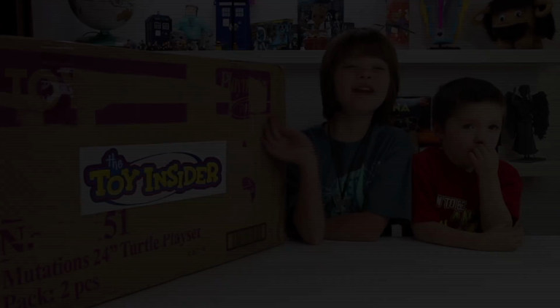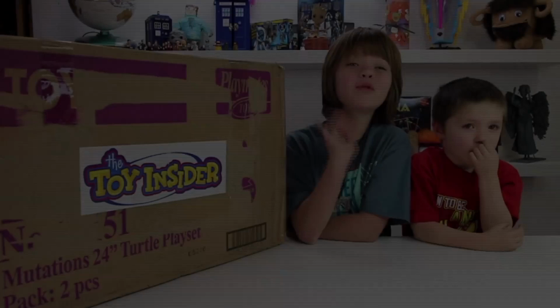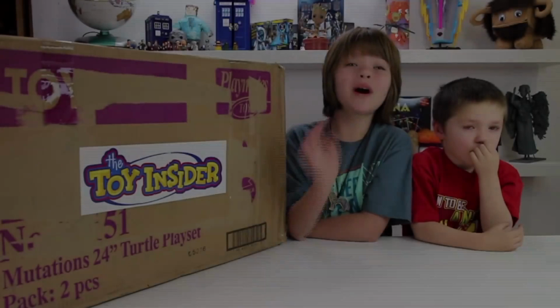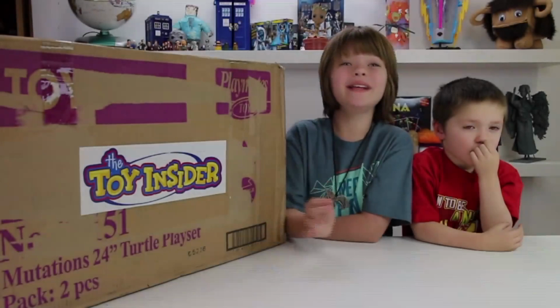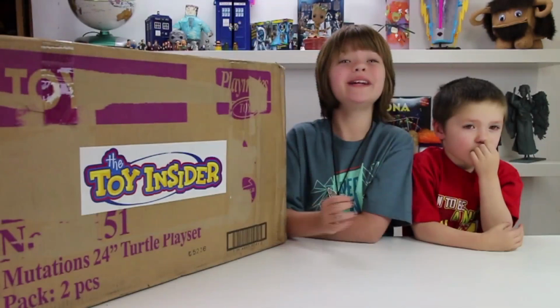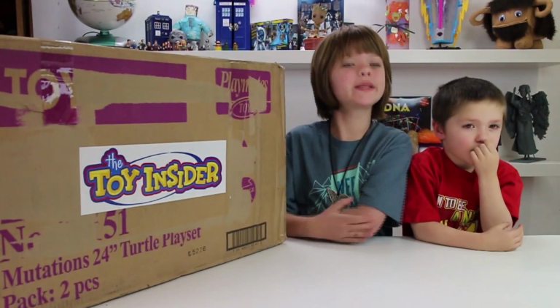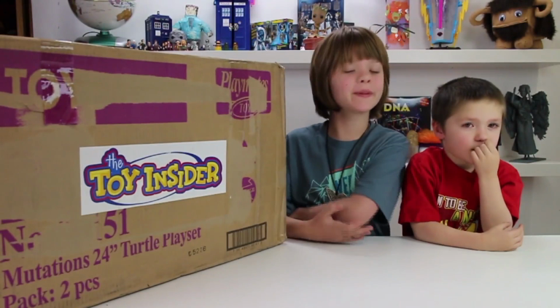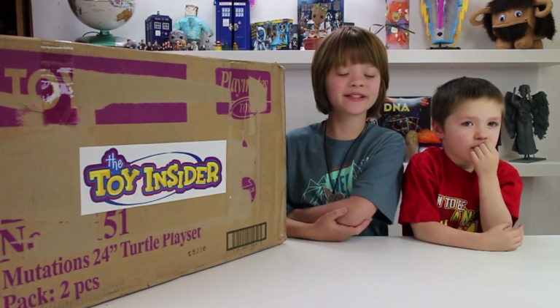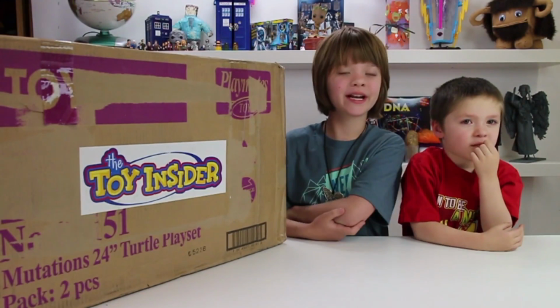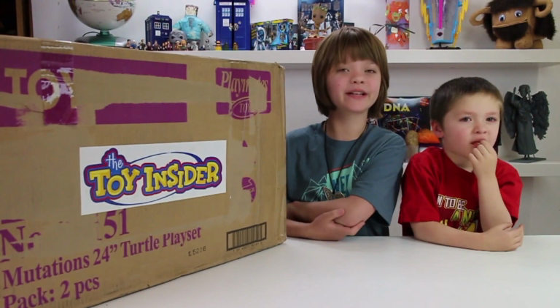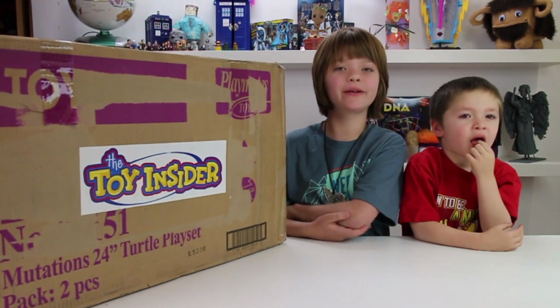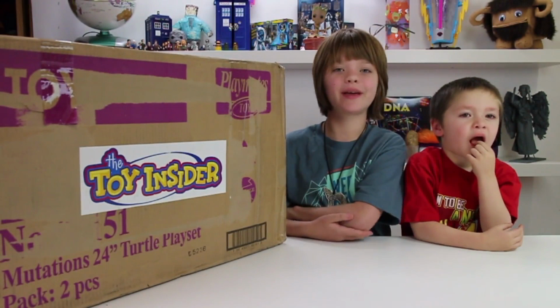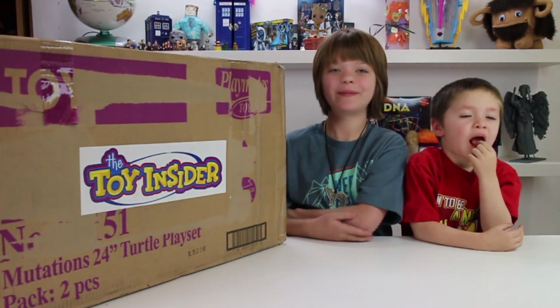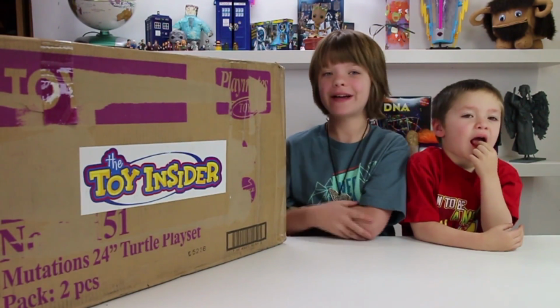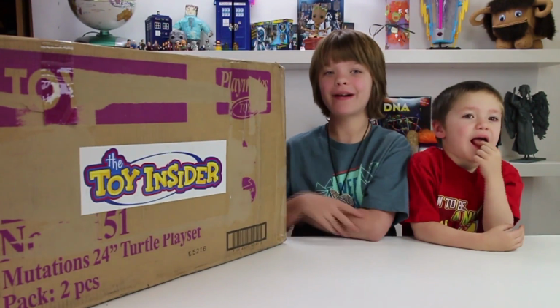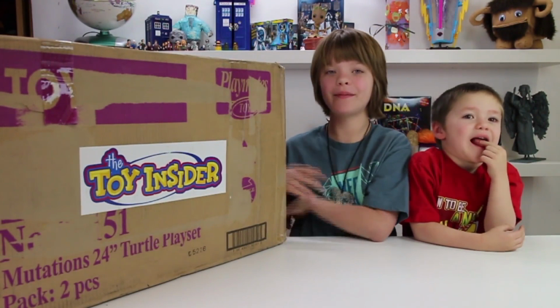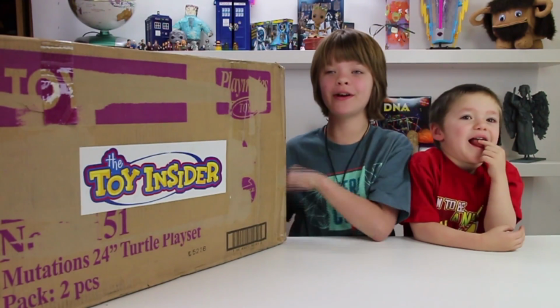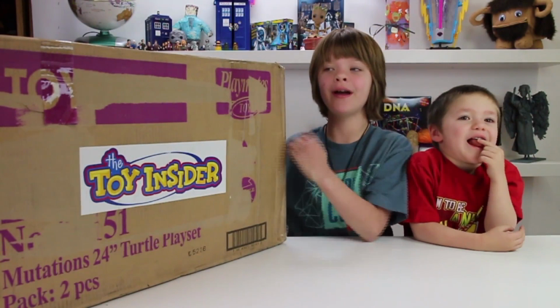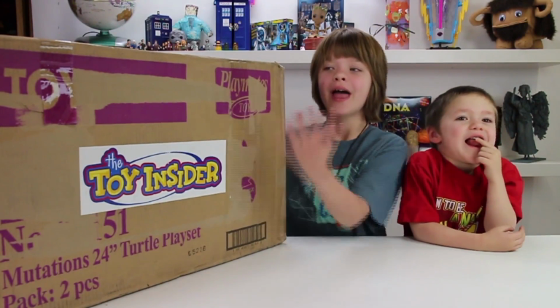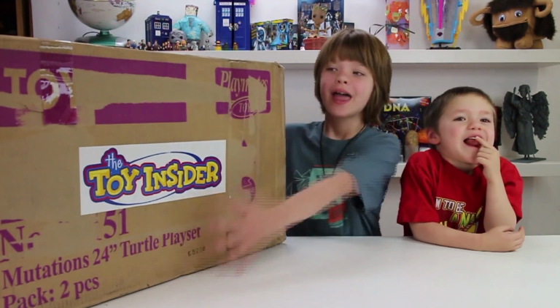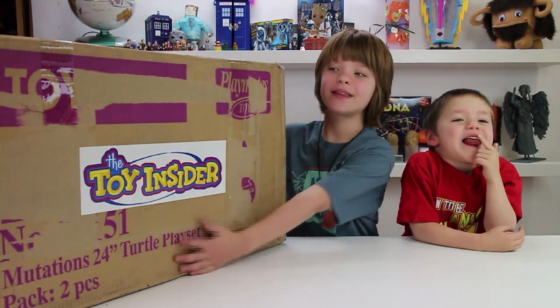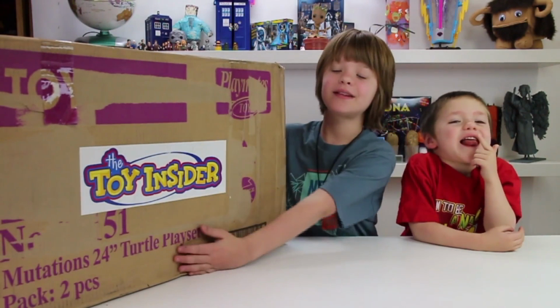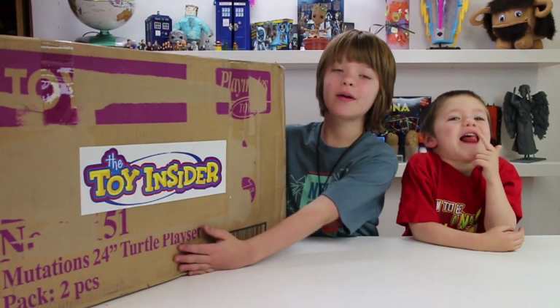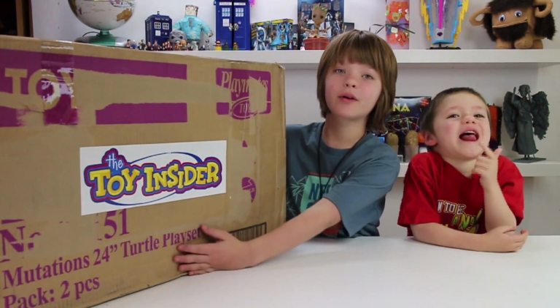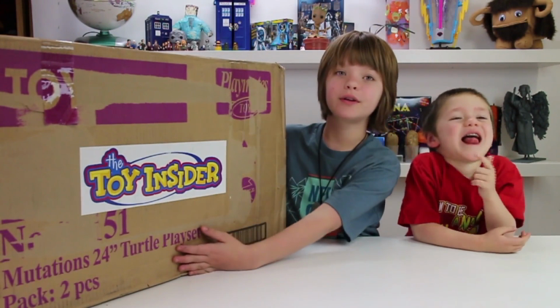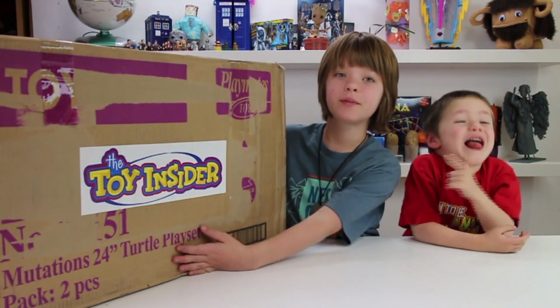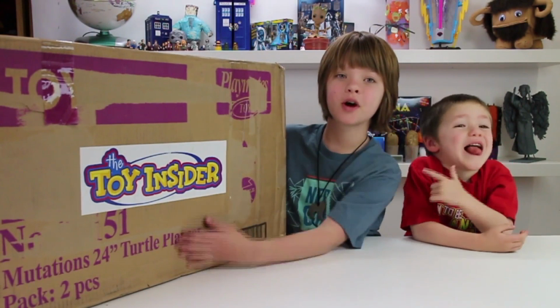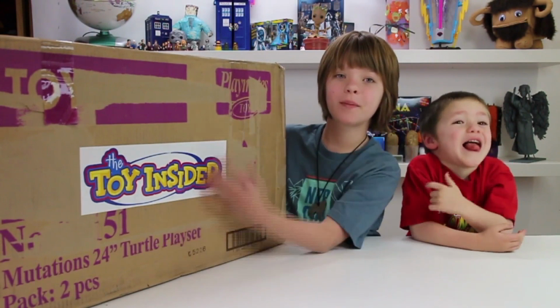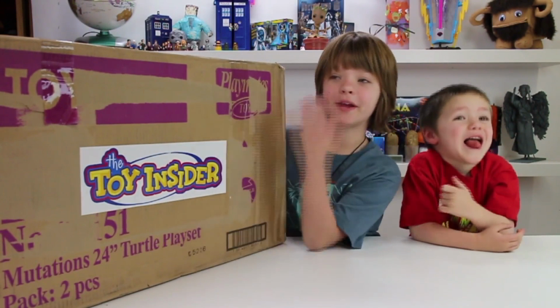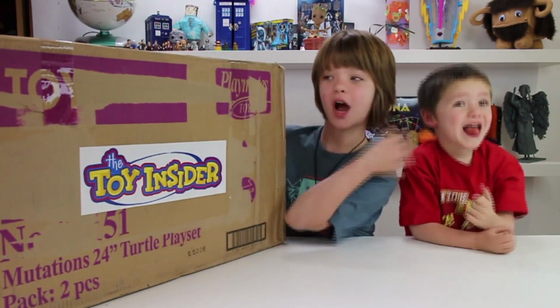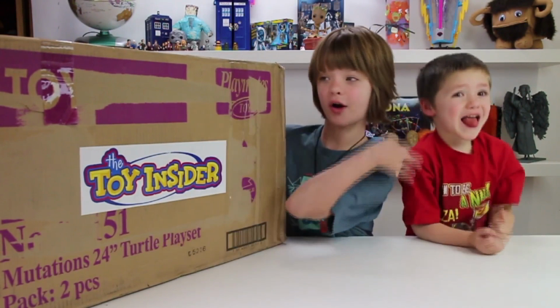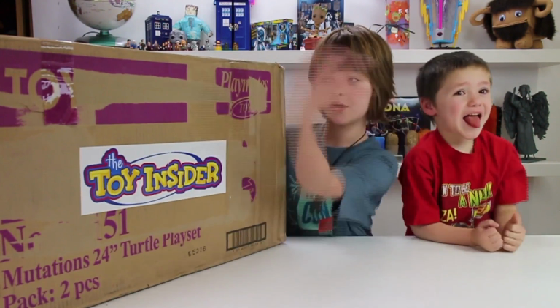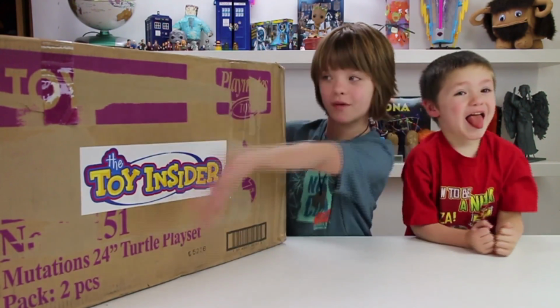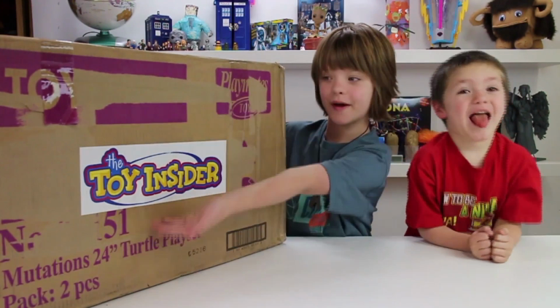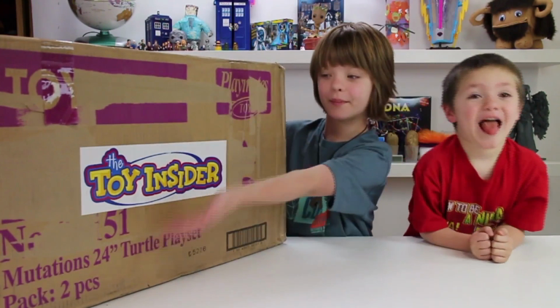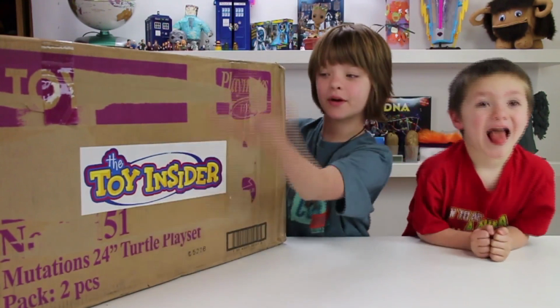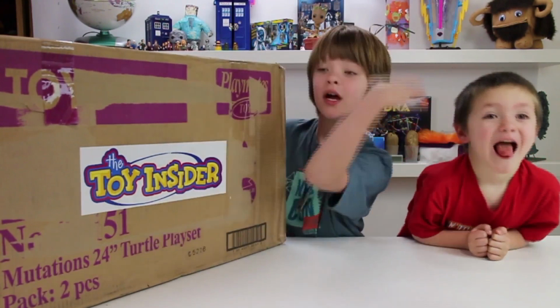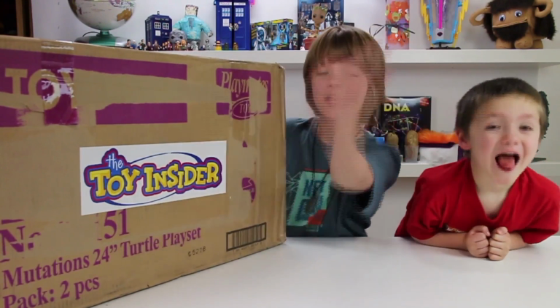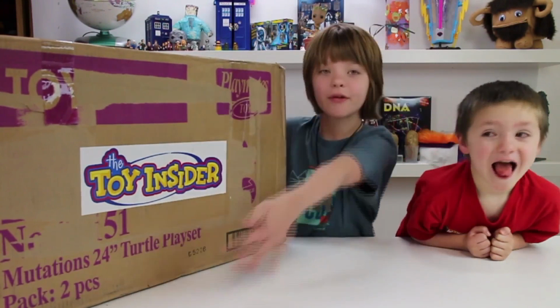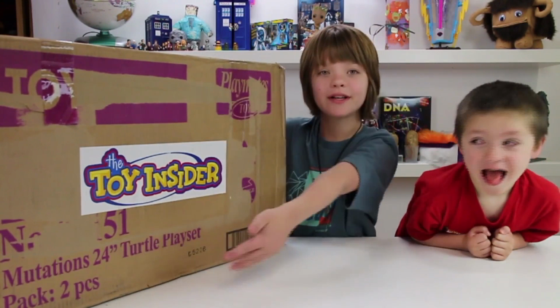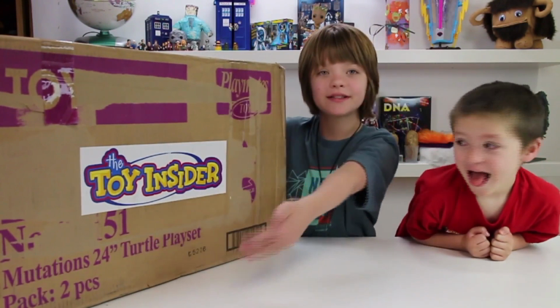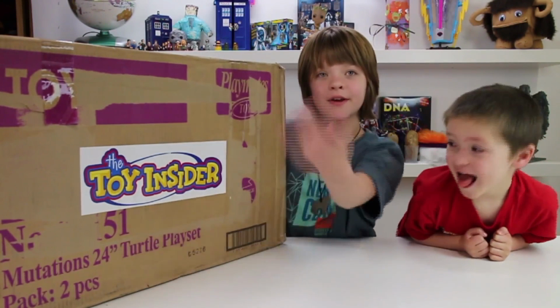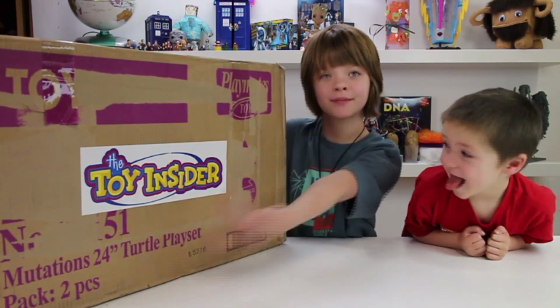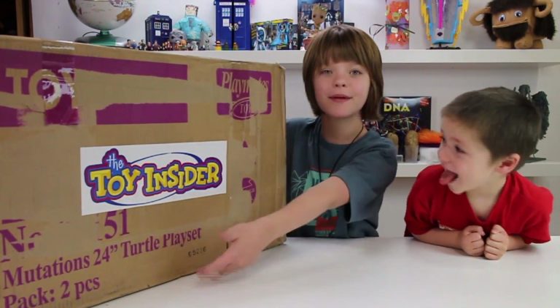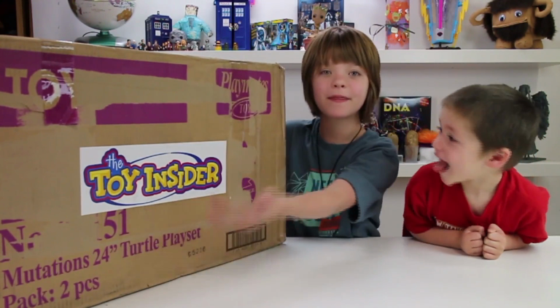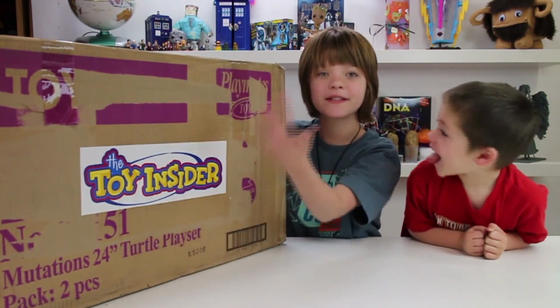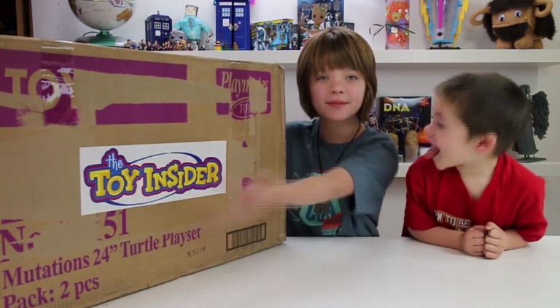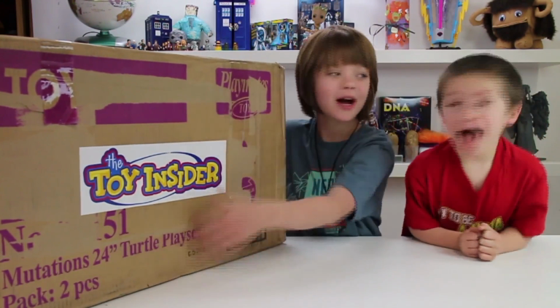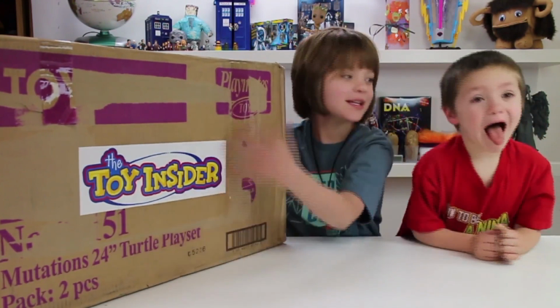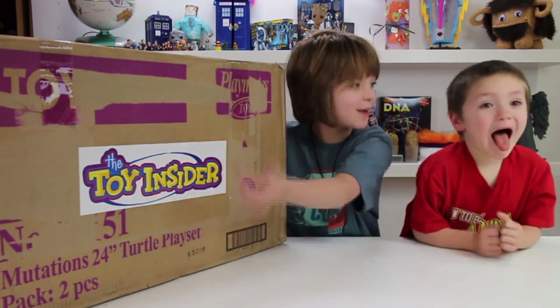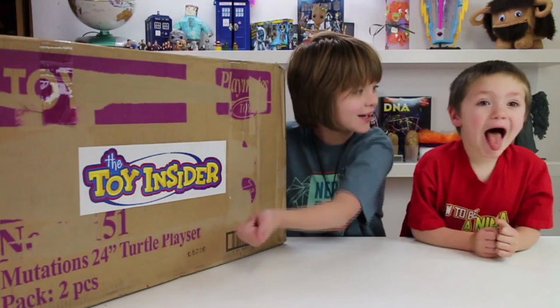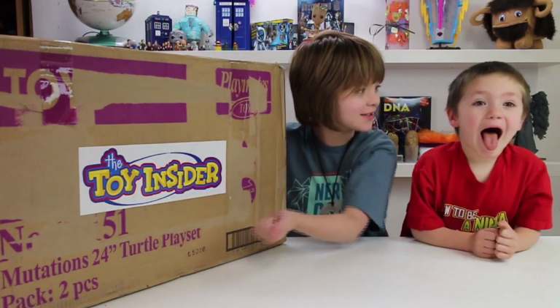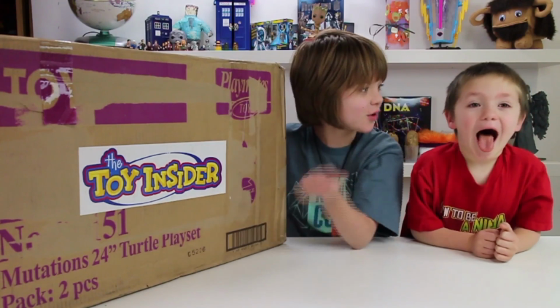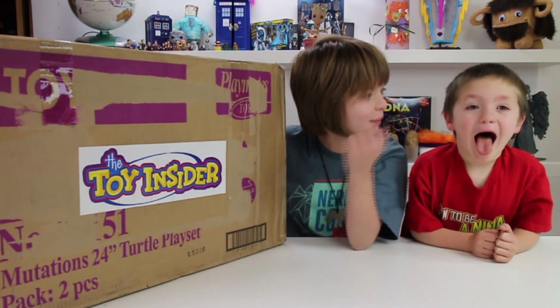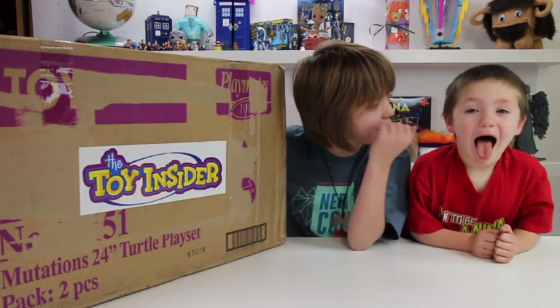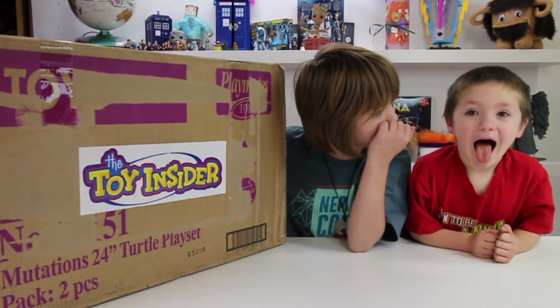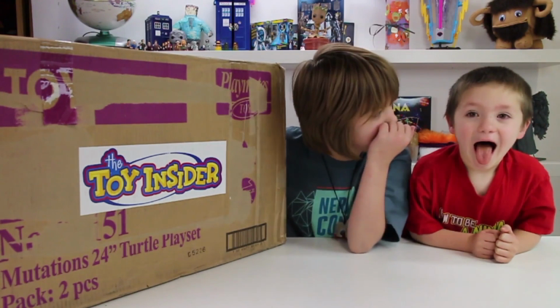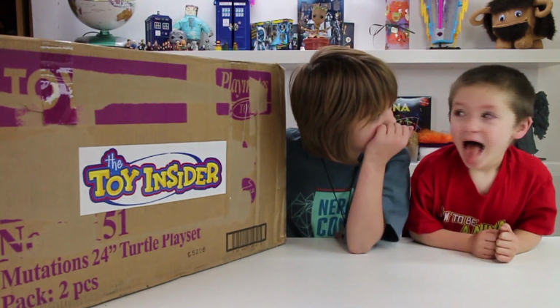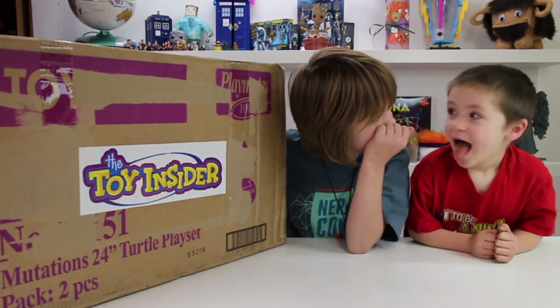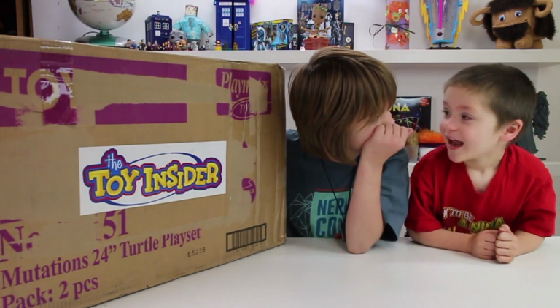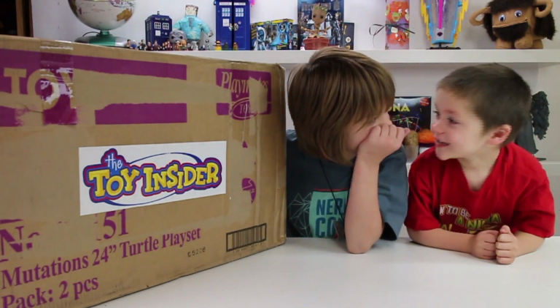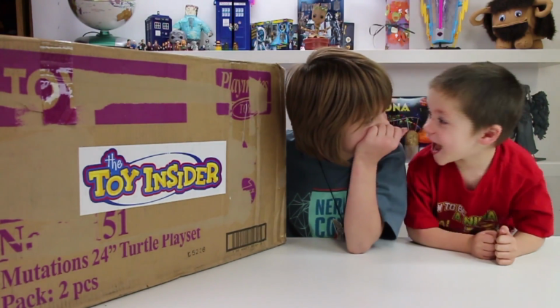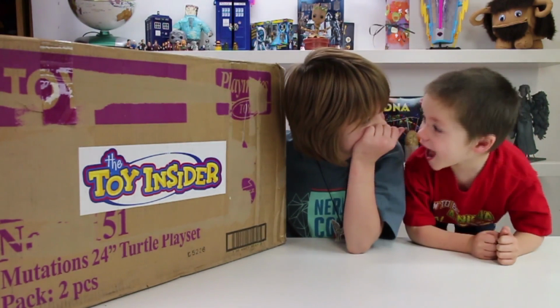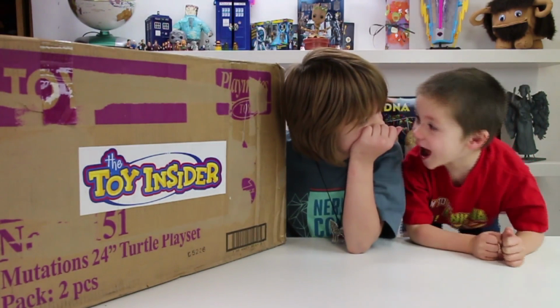Hi everyone, it's Presley at ActoGames.com here, and today we're going to be opening our November Toy Insider Monthly Surprise Box. Cooper, are you excited? Yes!